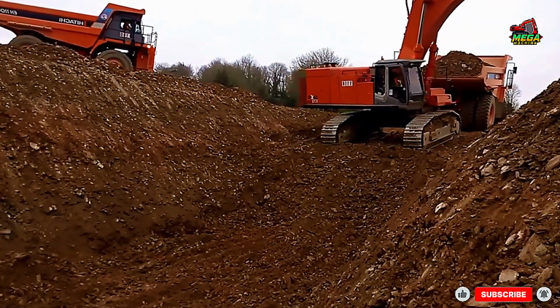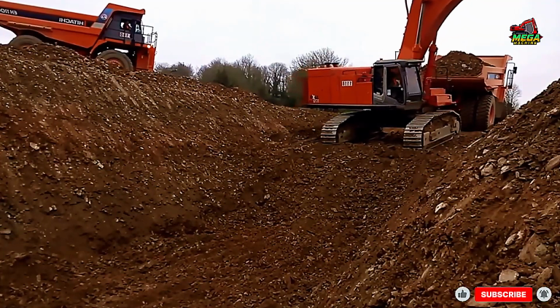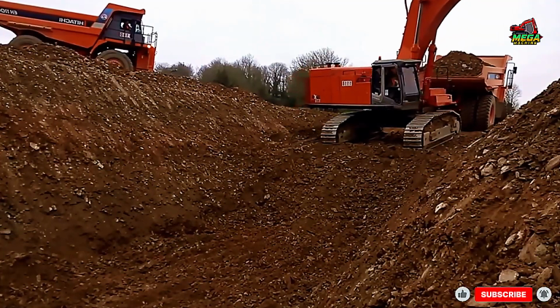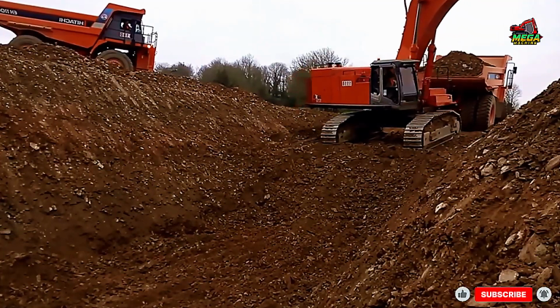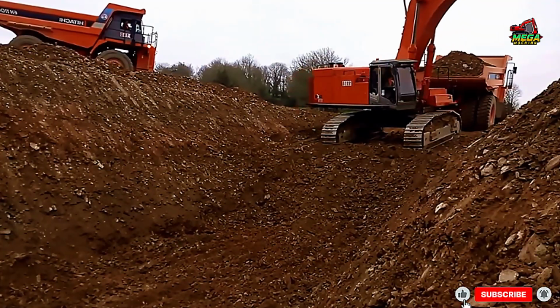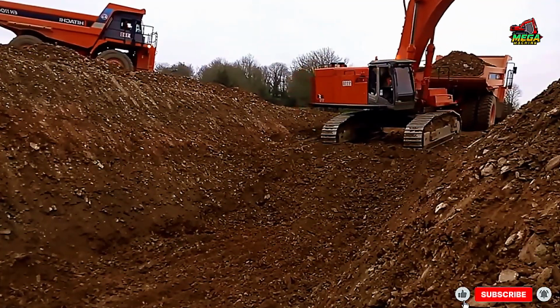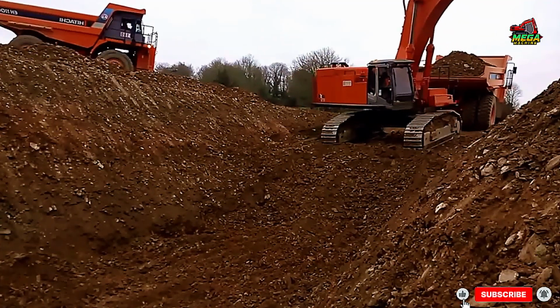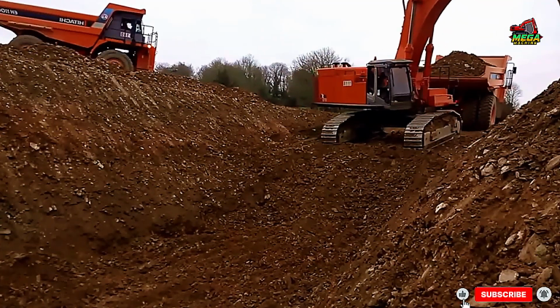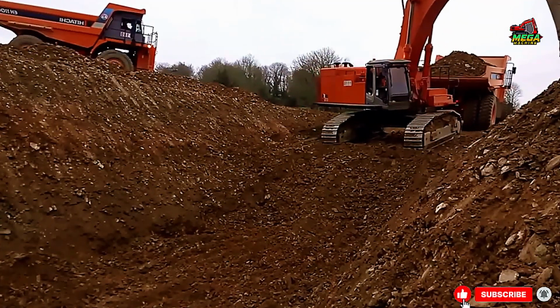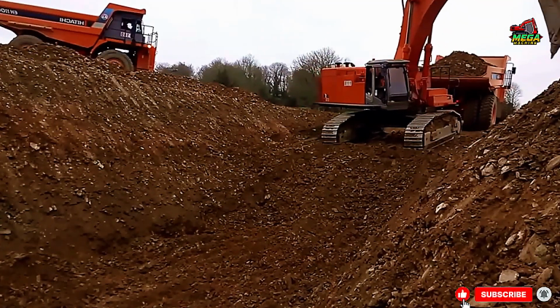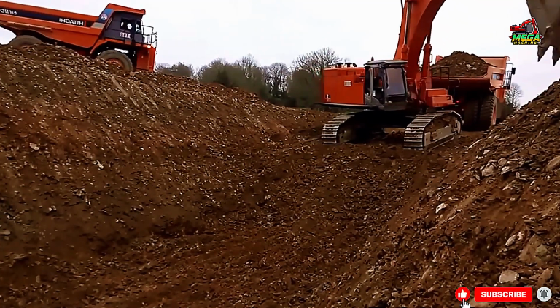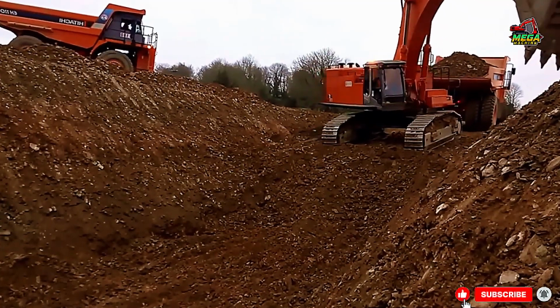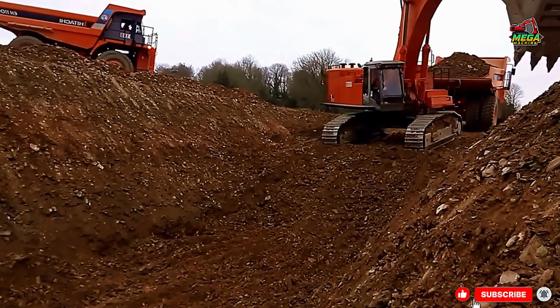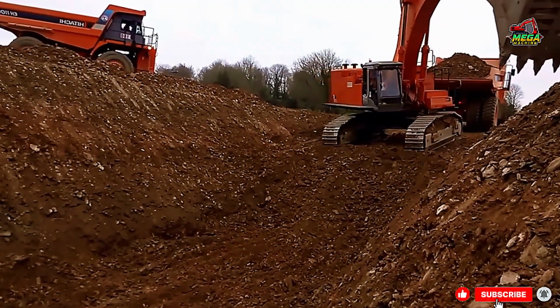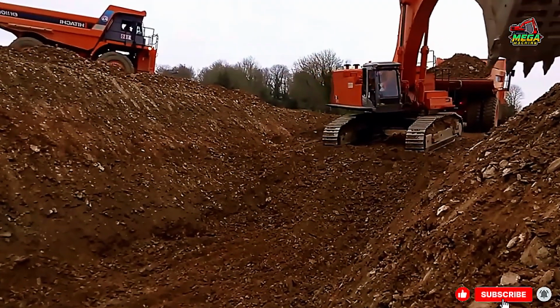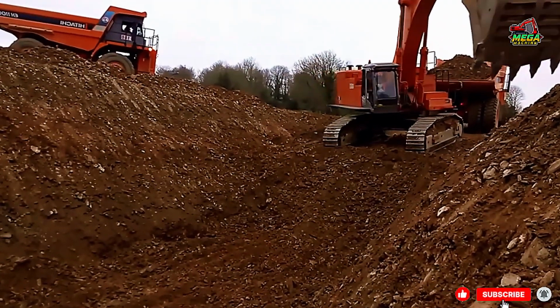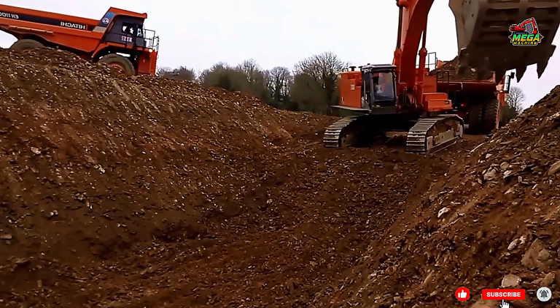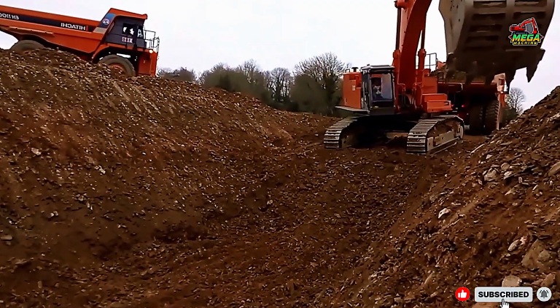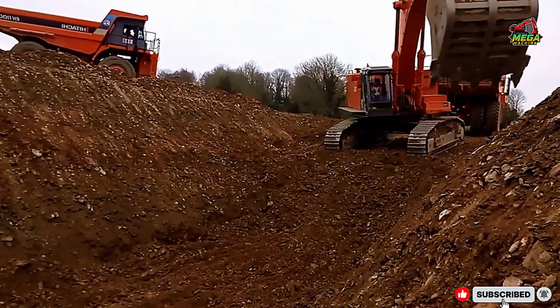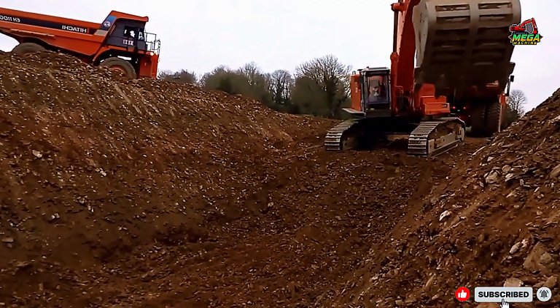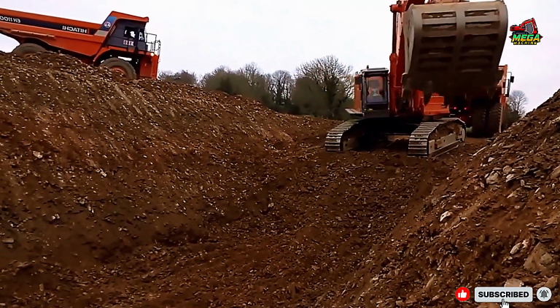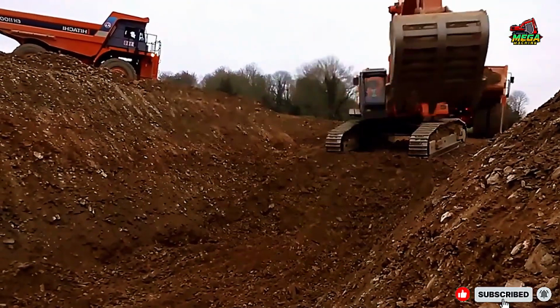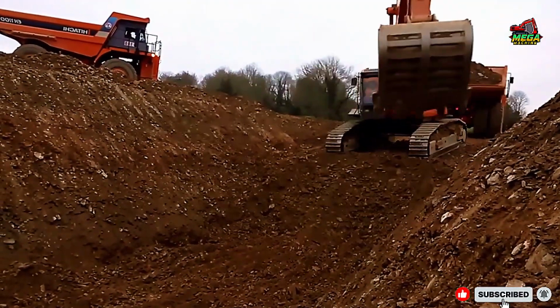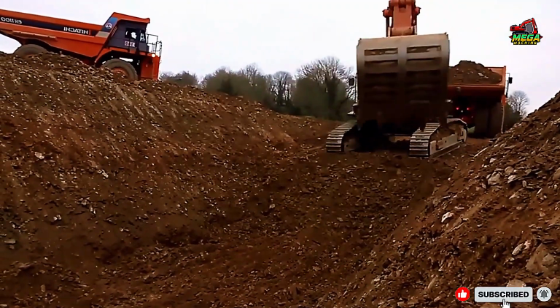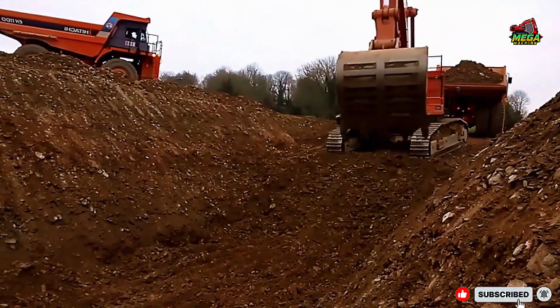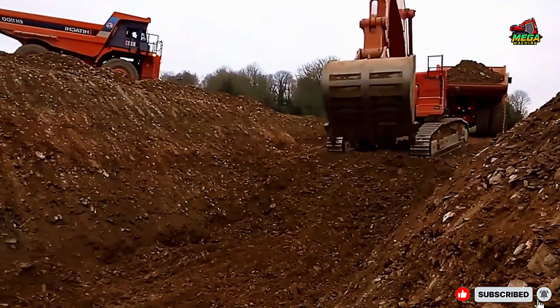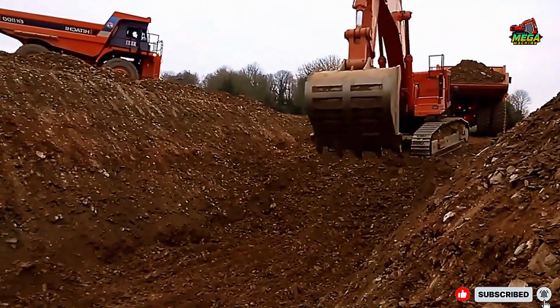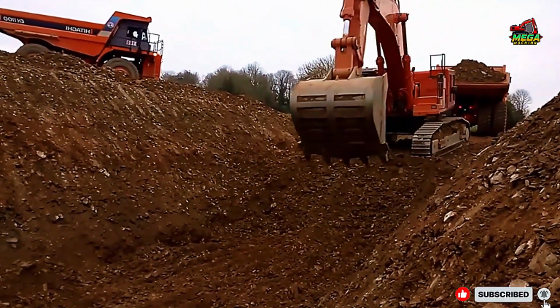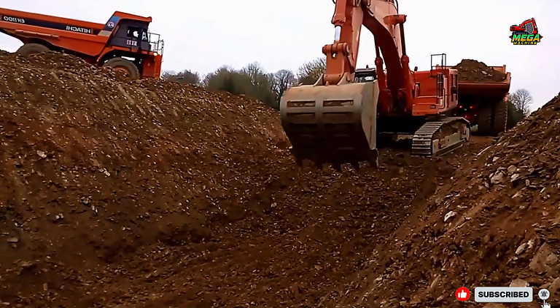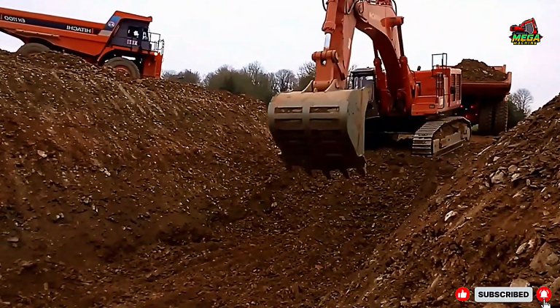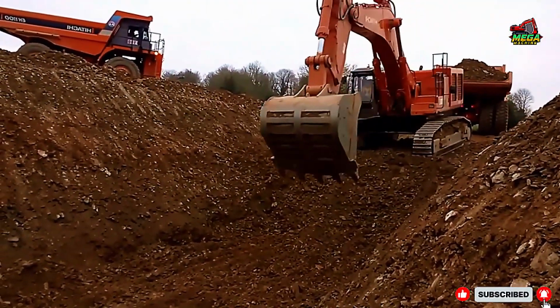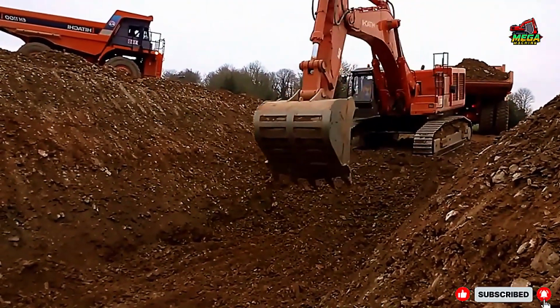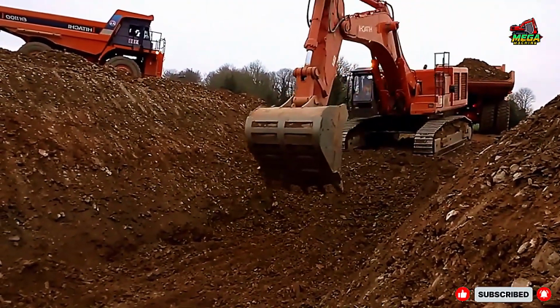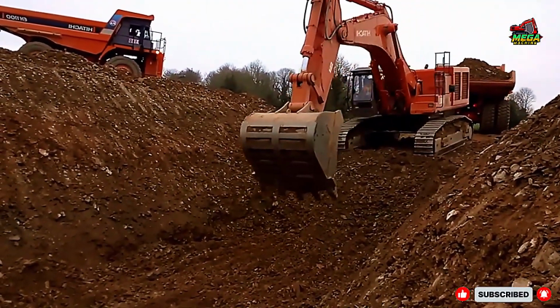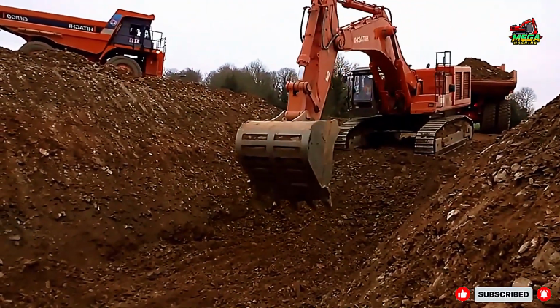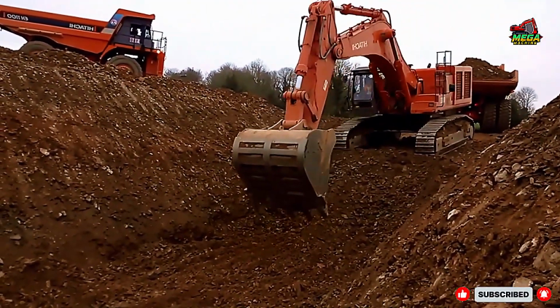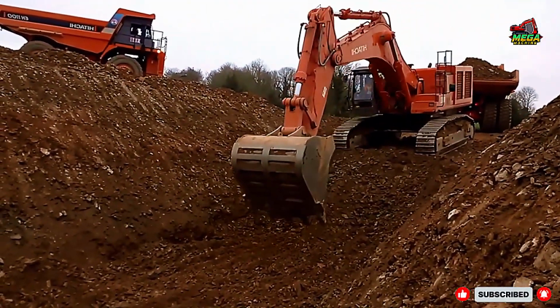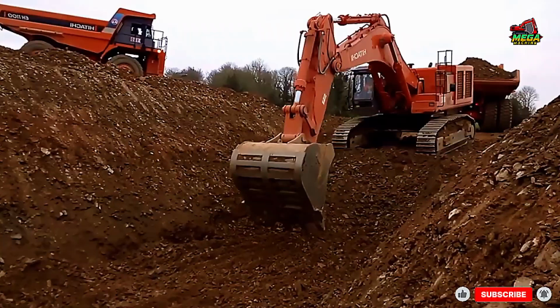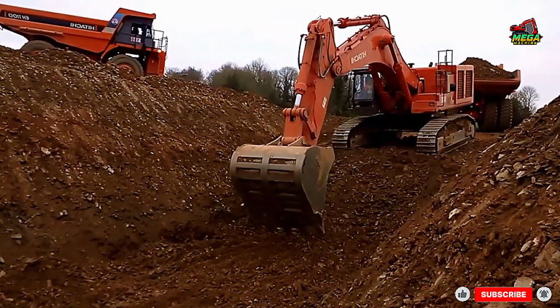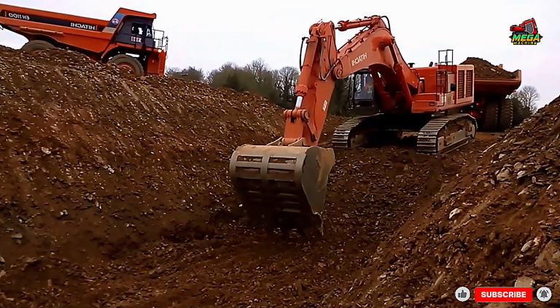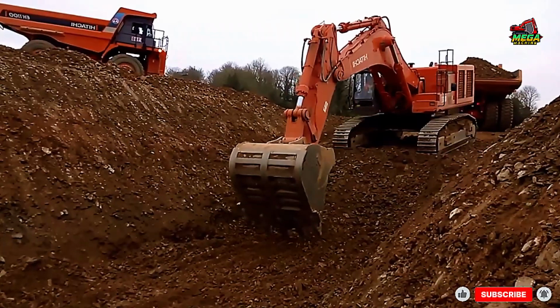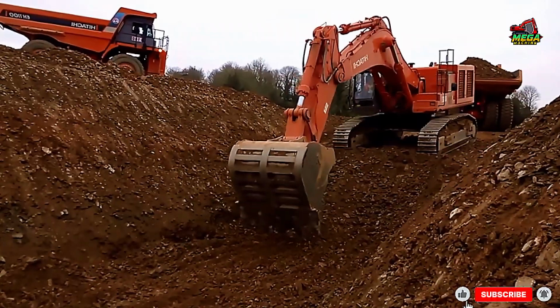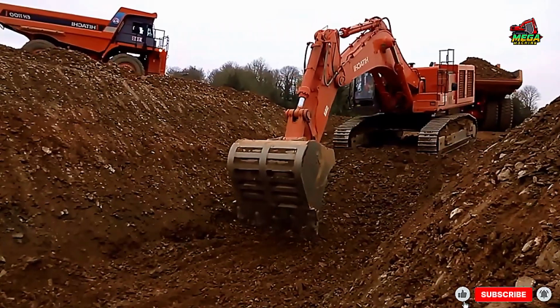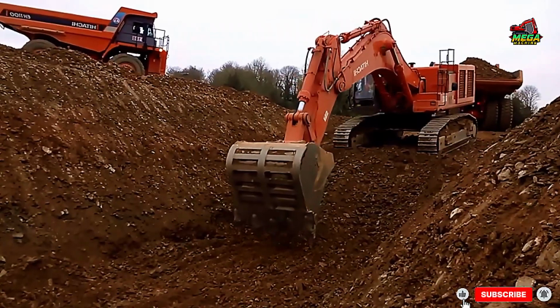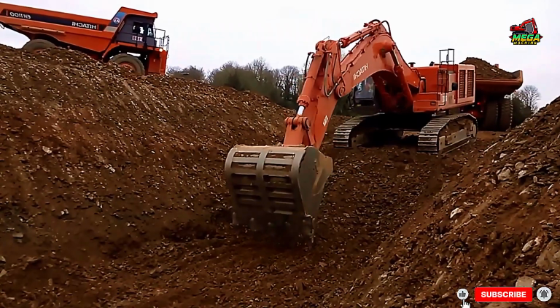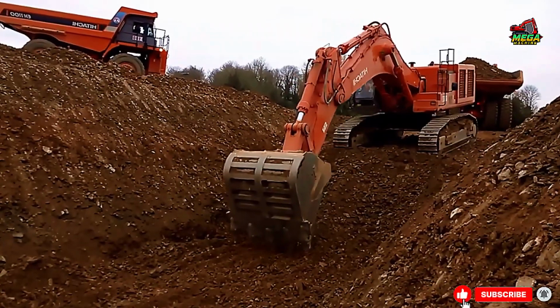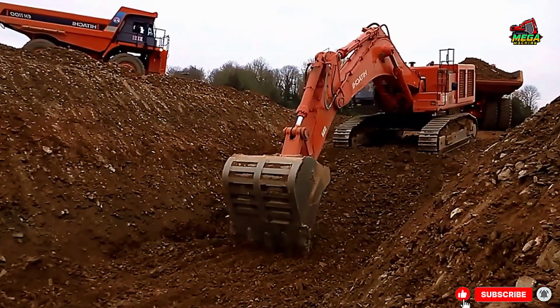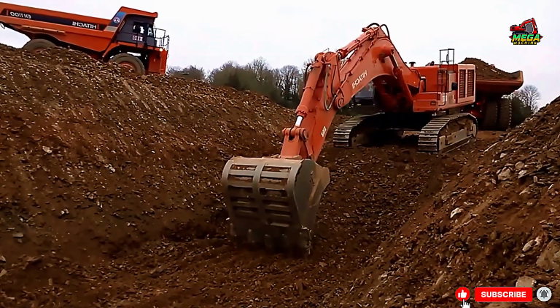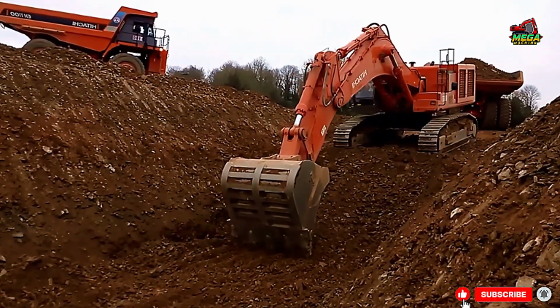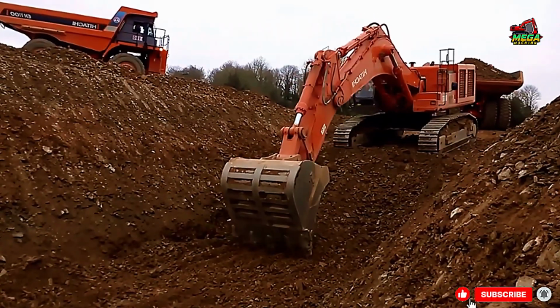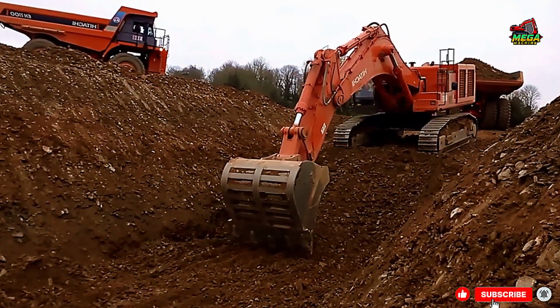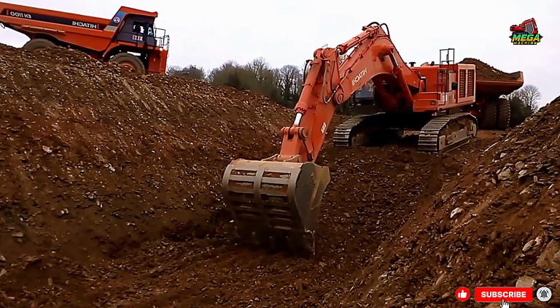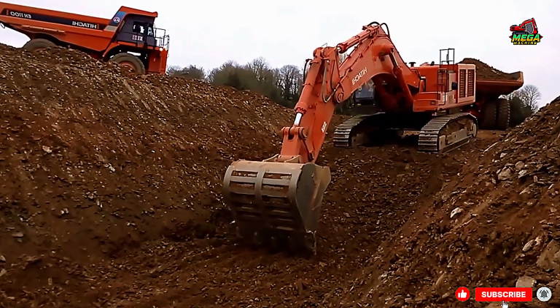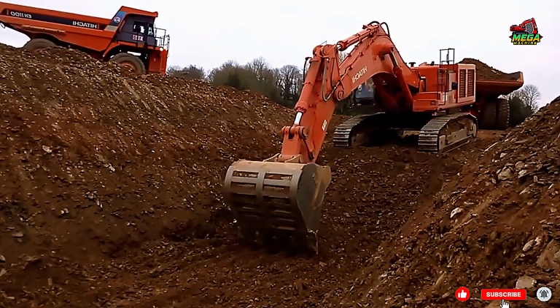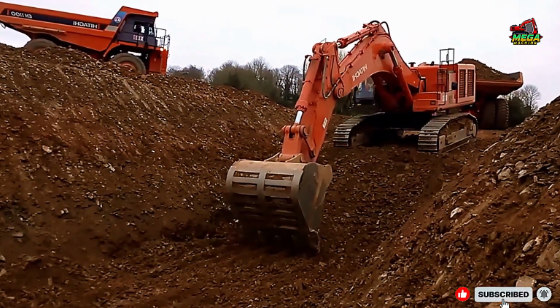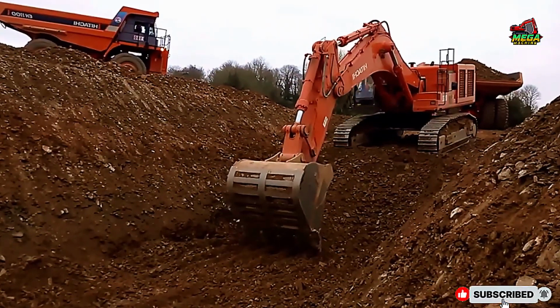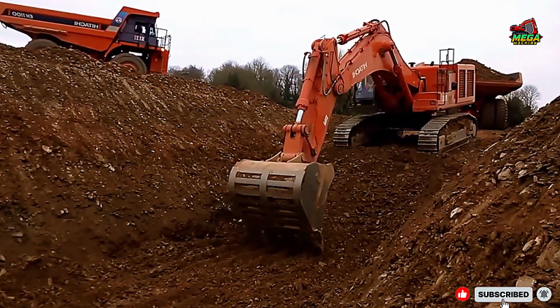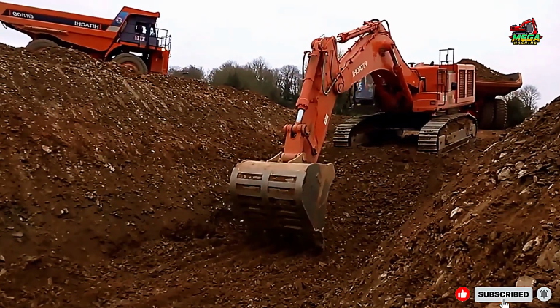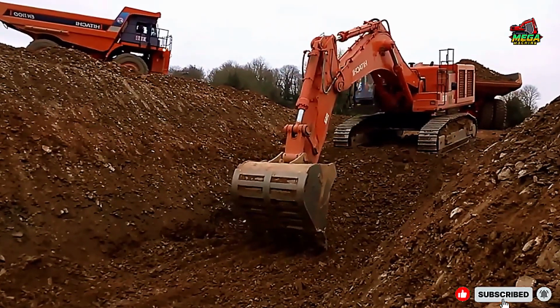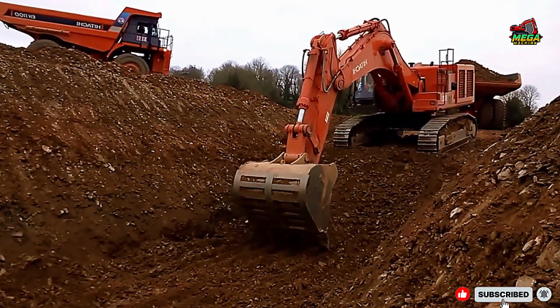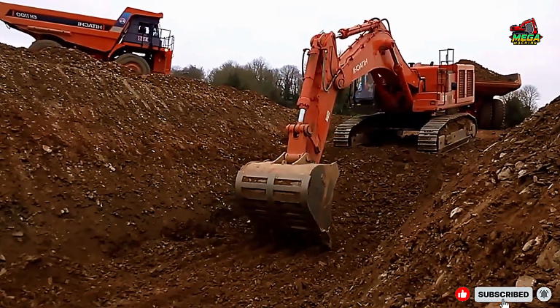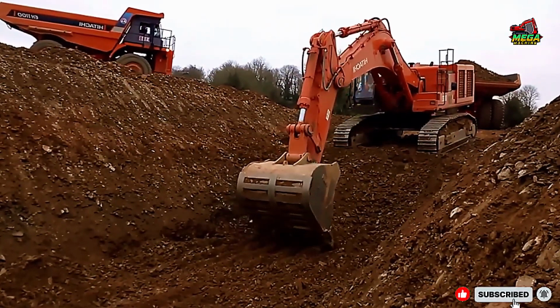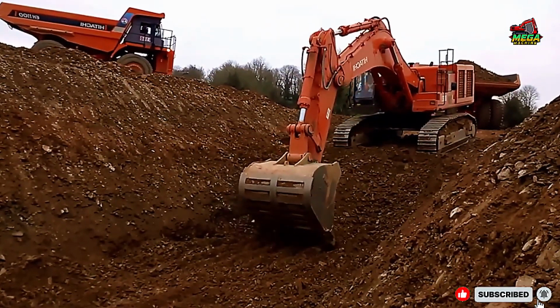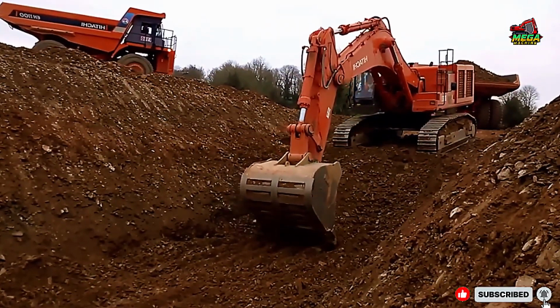Efficient loading: place spoil piles at a safe distance from the trench edge to prevent soil from sliding back in.